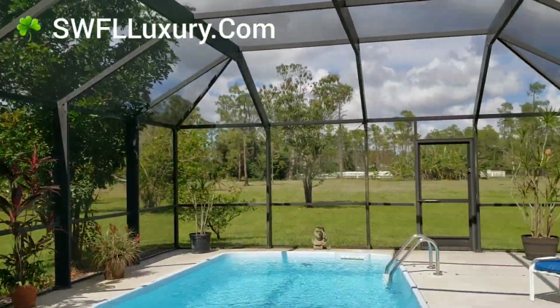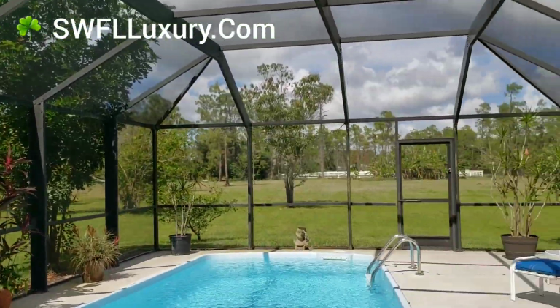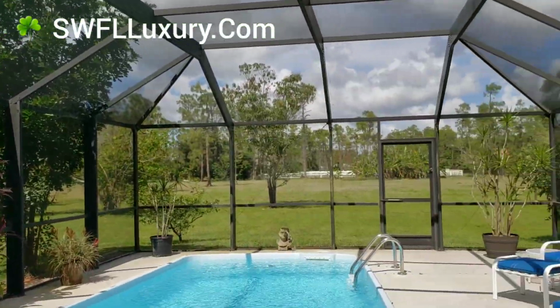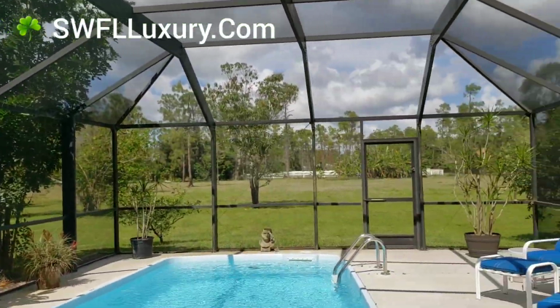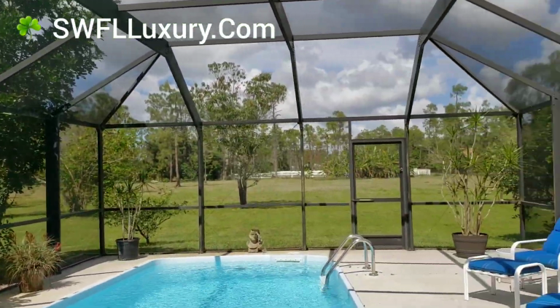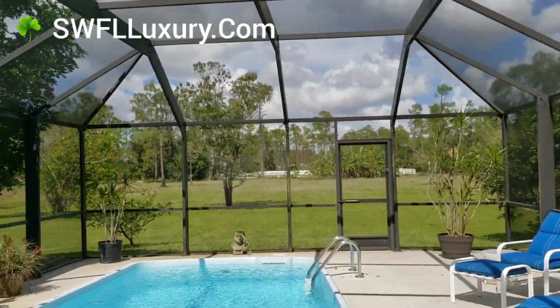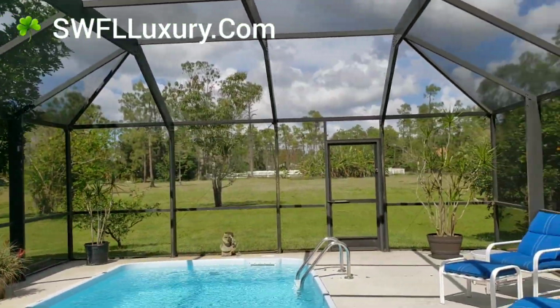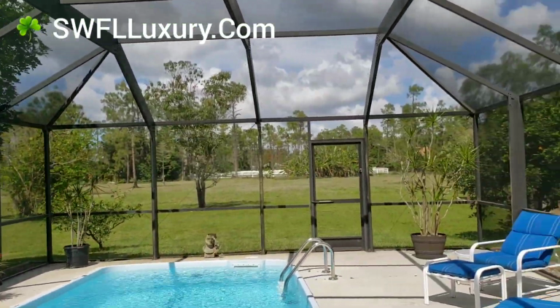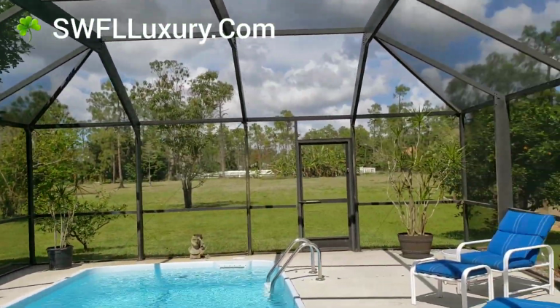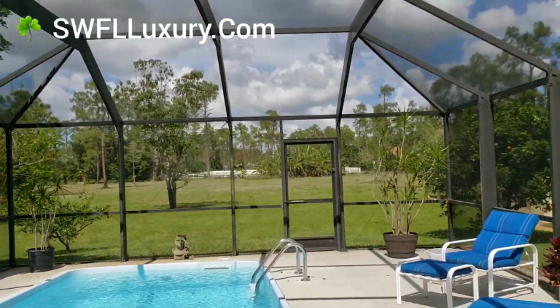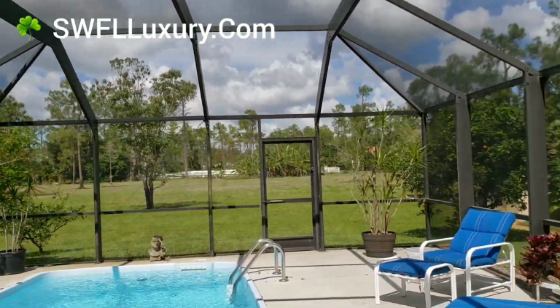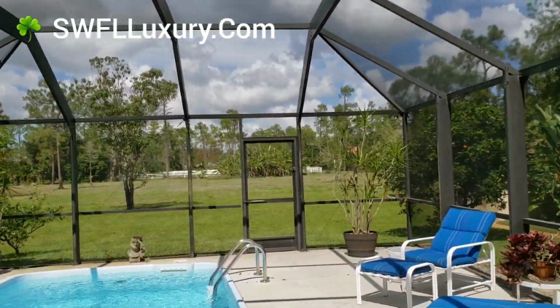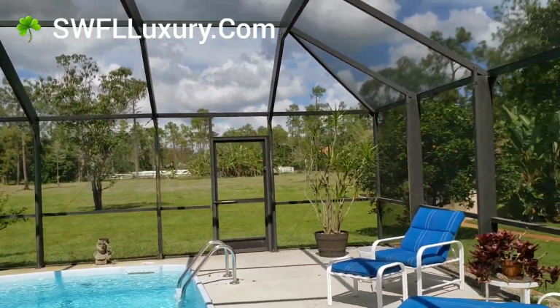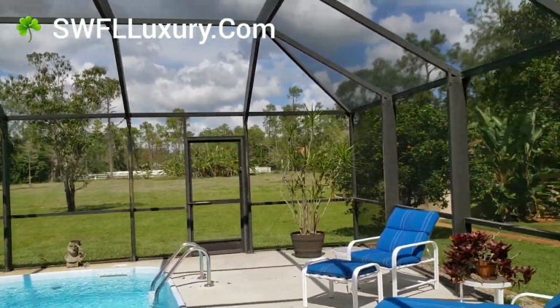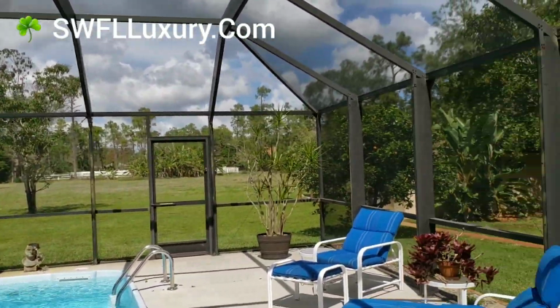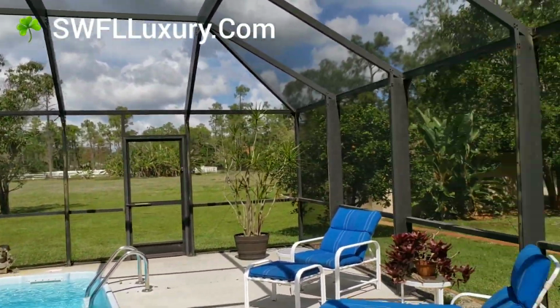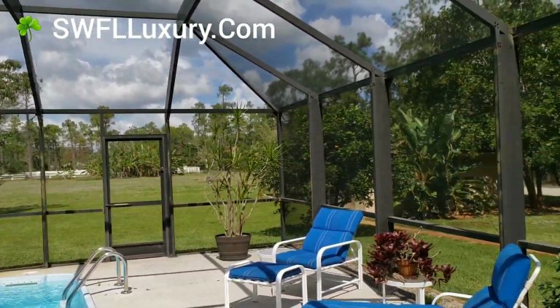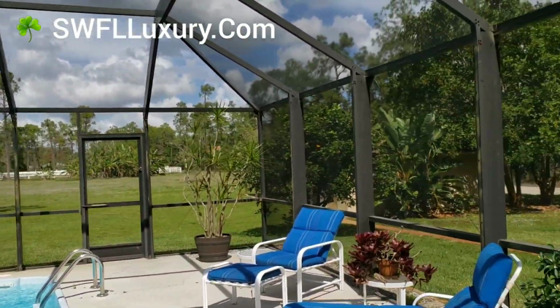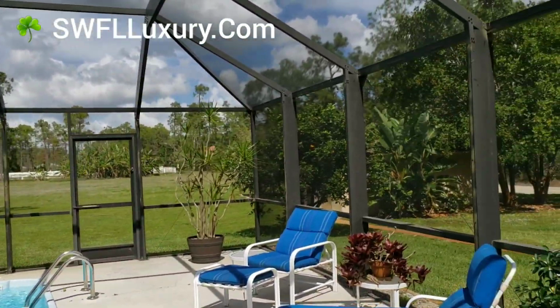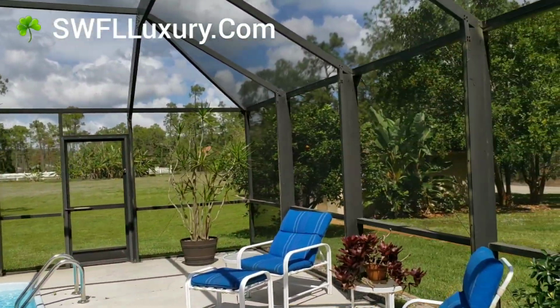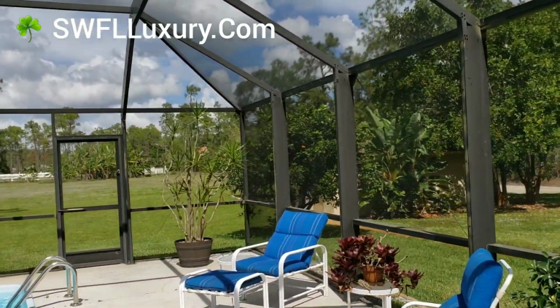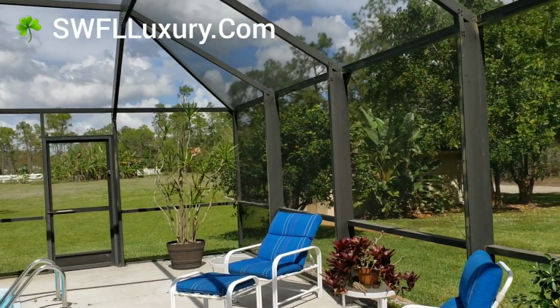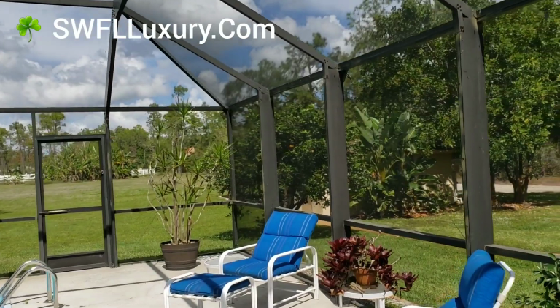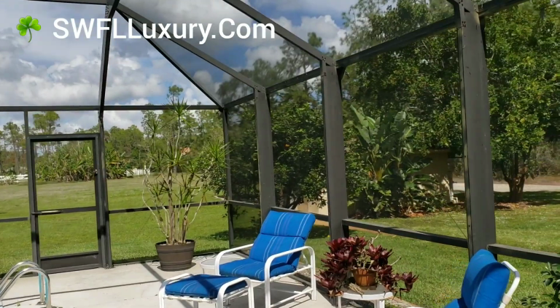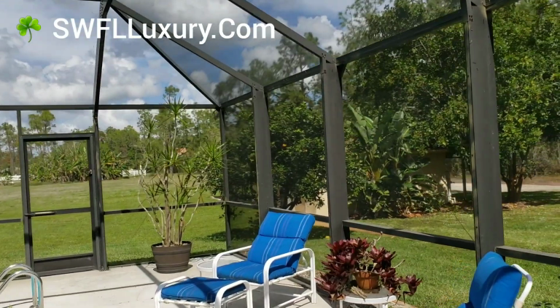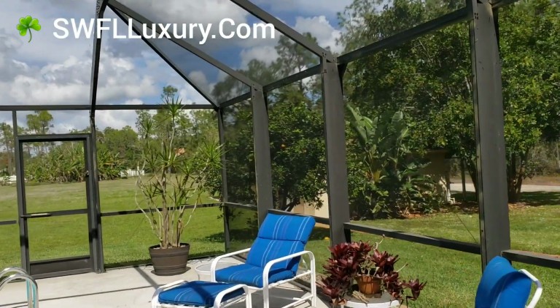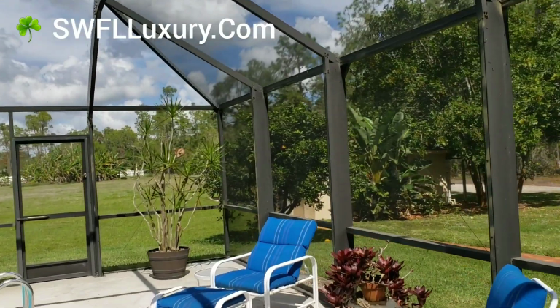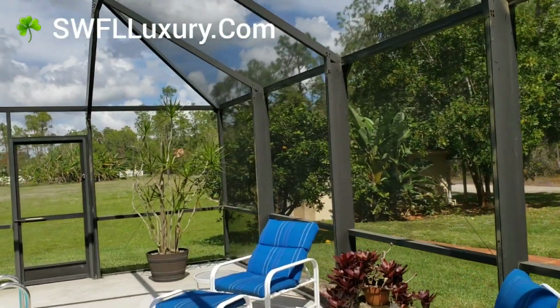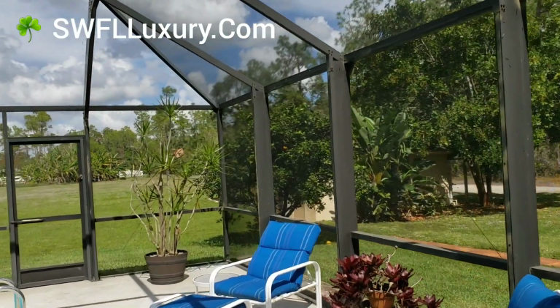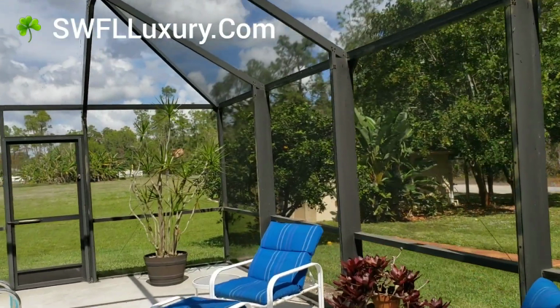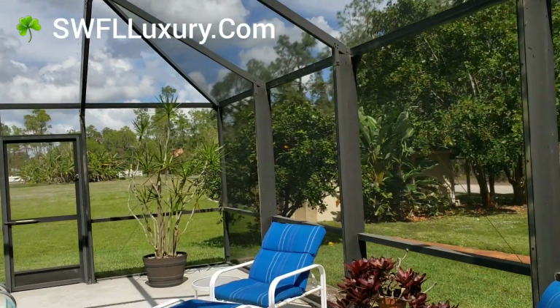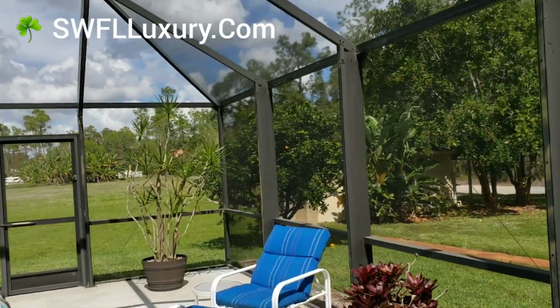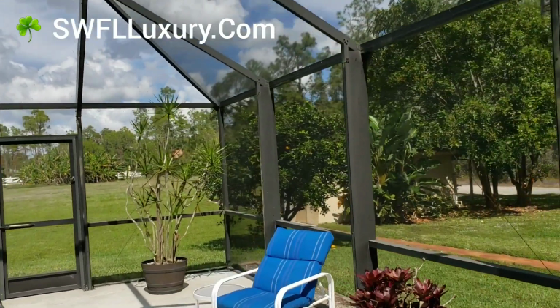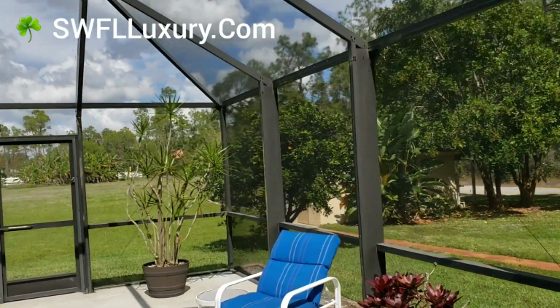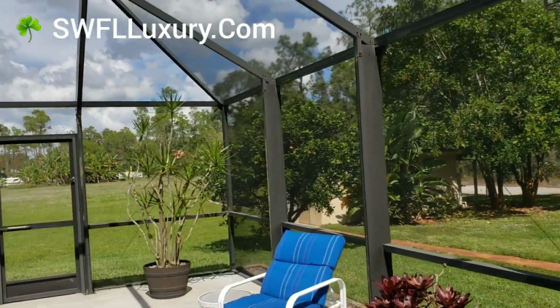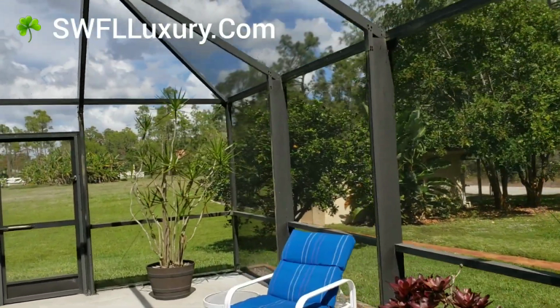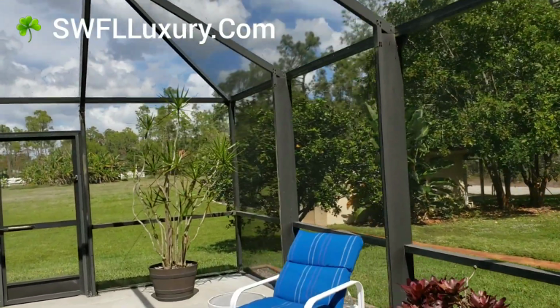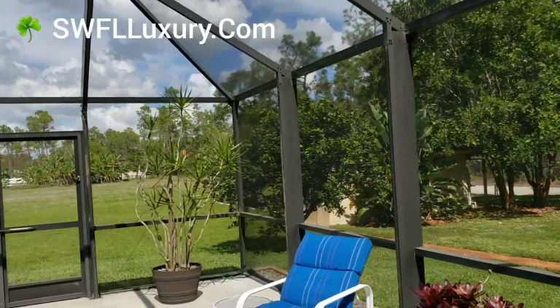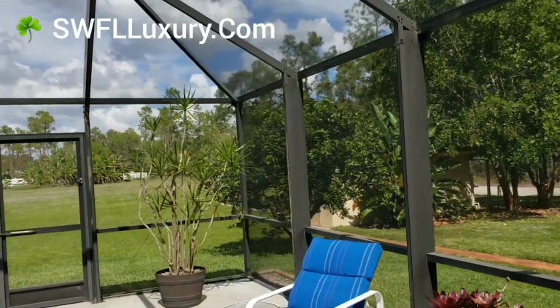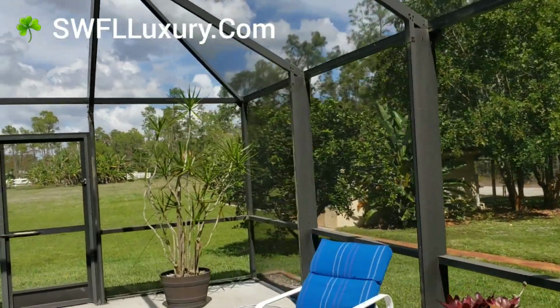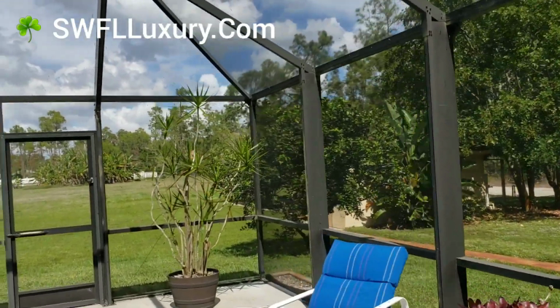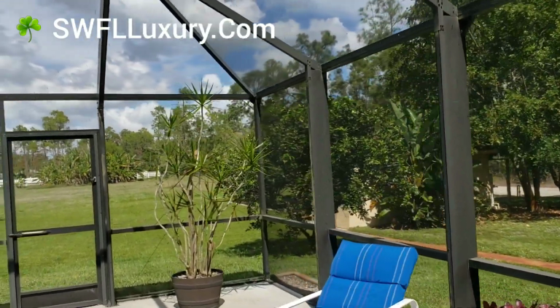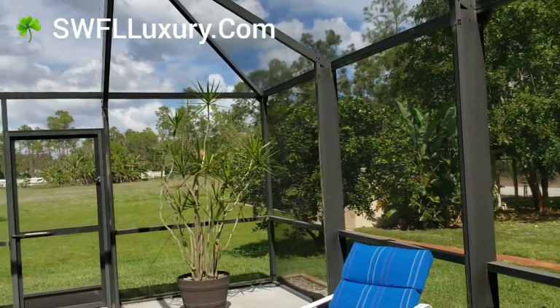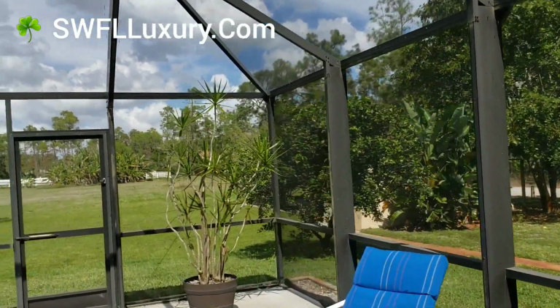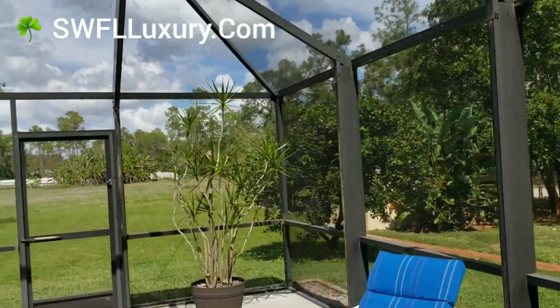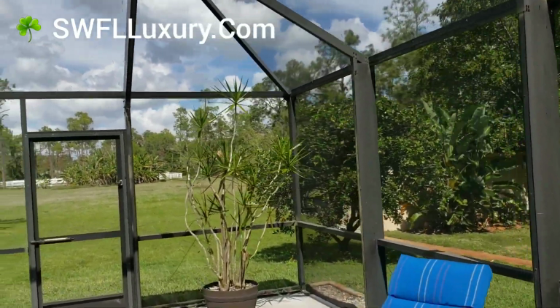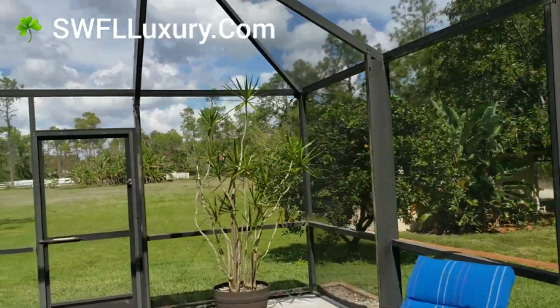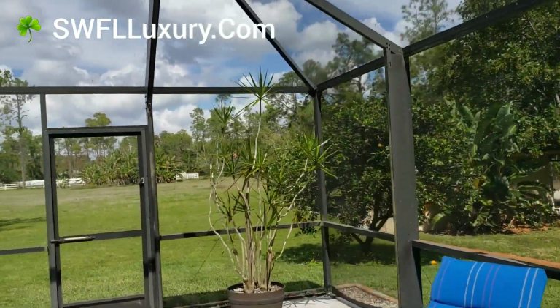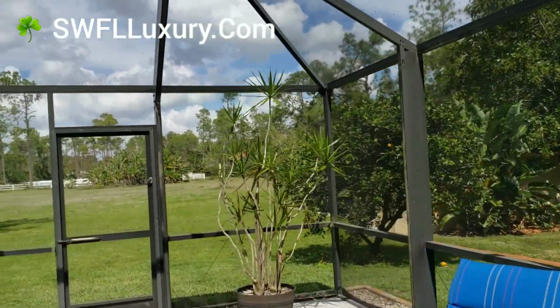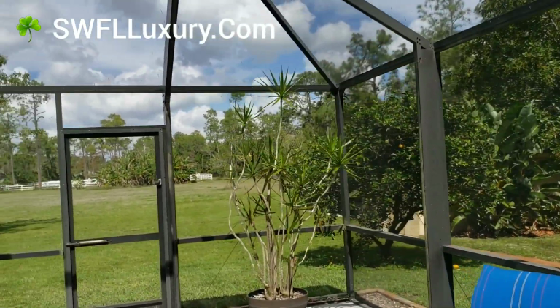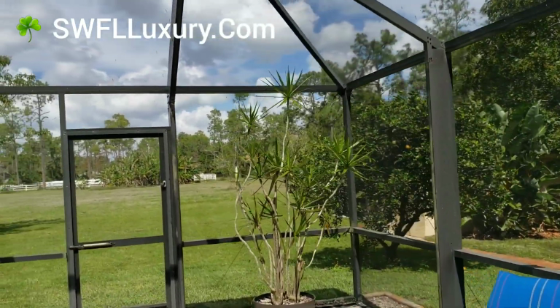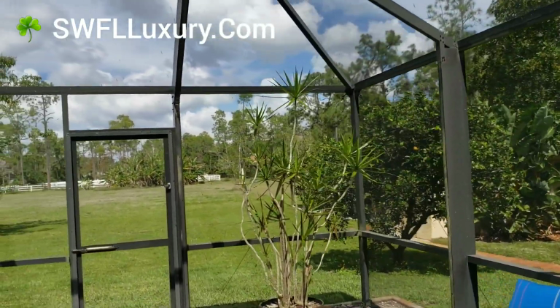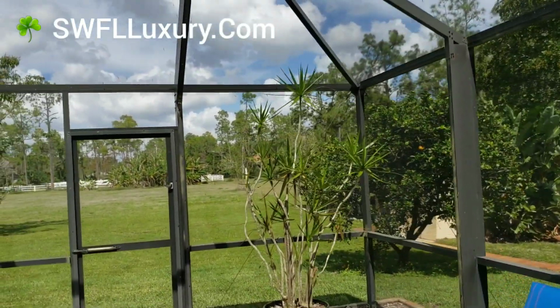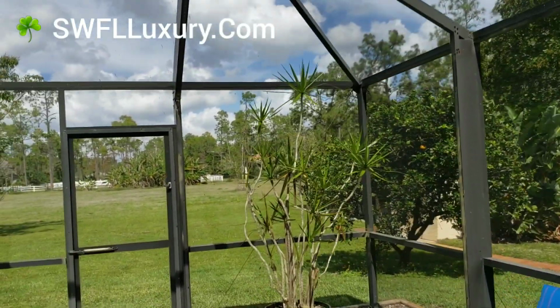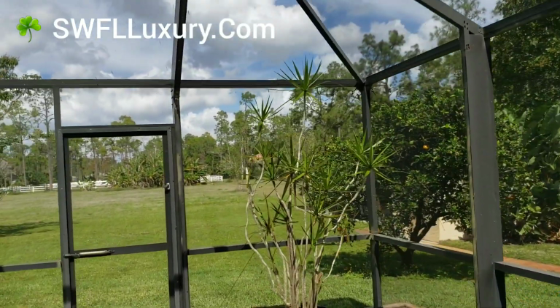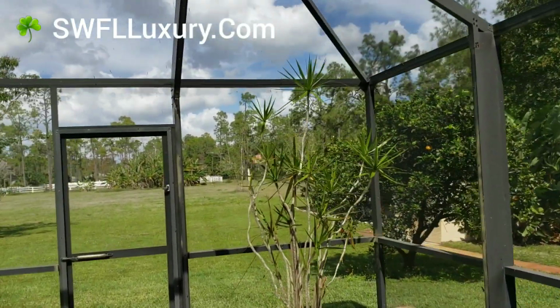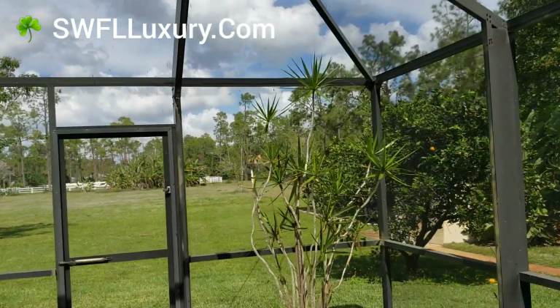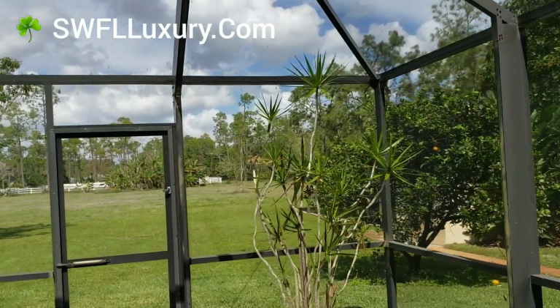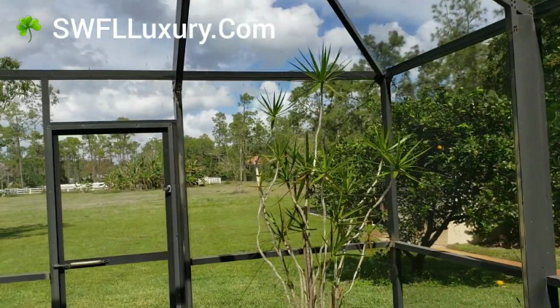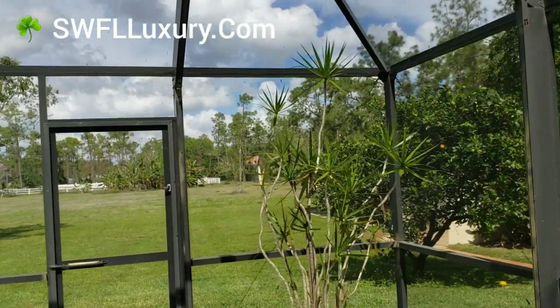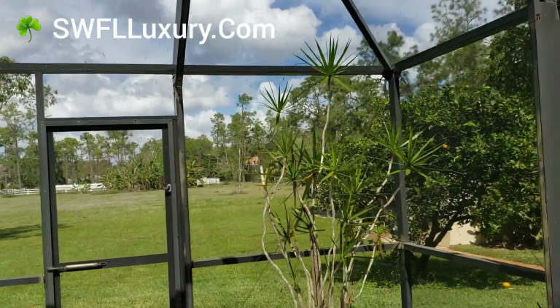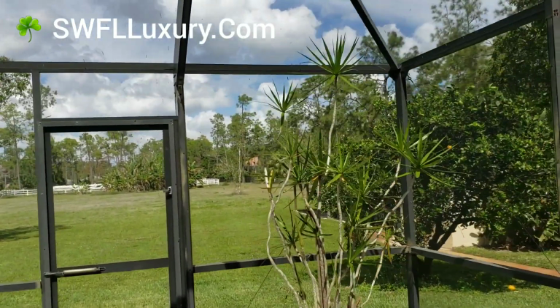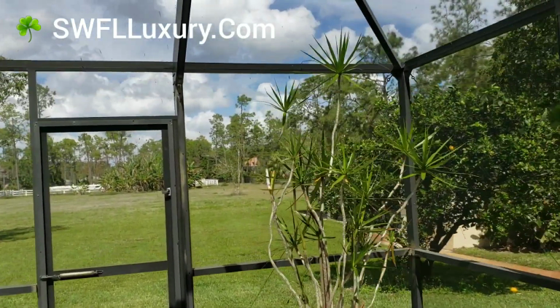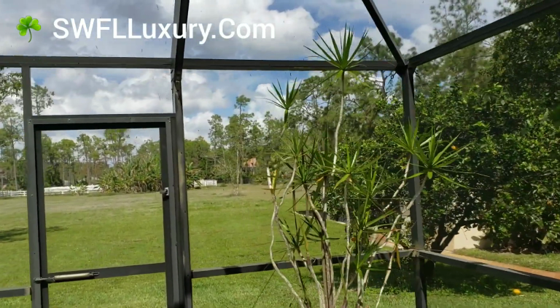This property is on two and a half acres in Weber Woods, Naples, Florida, and it's really a desirable area.